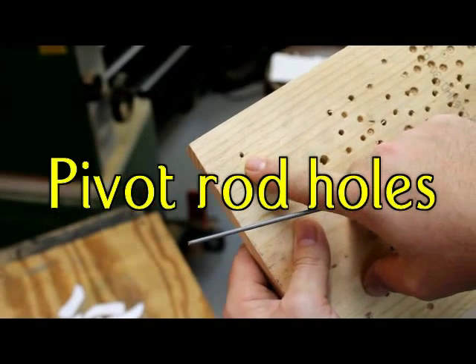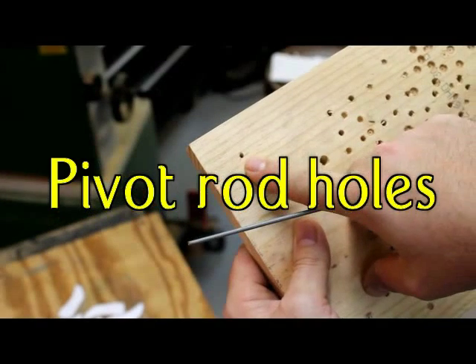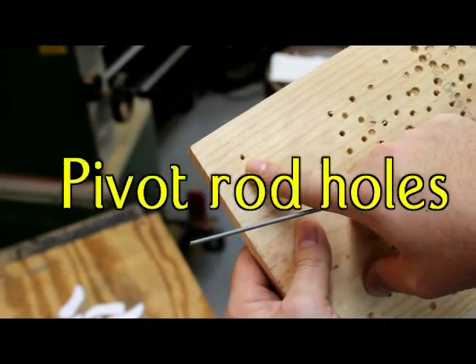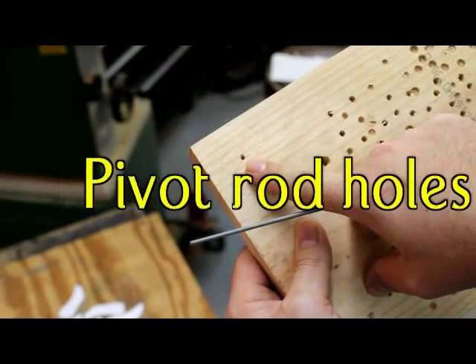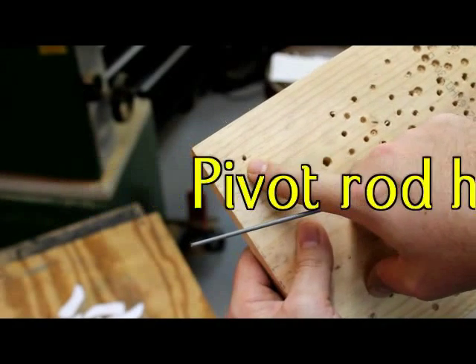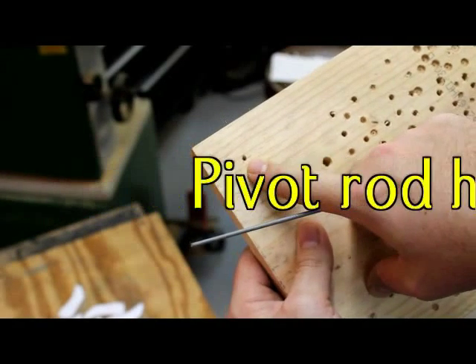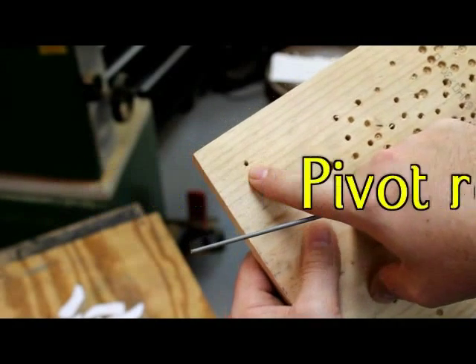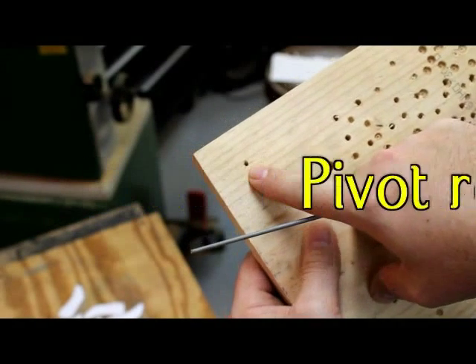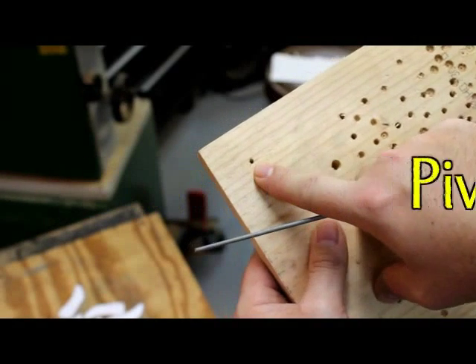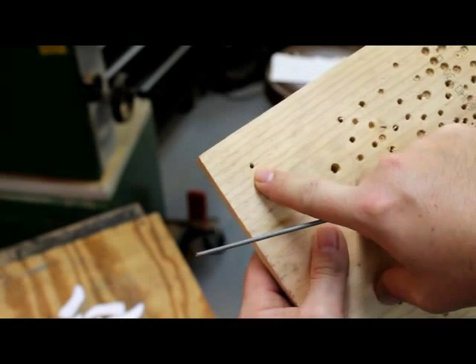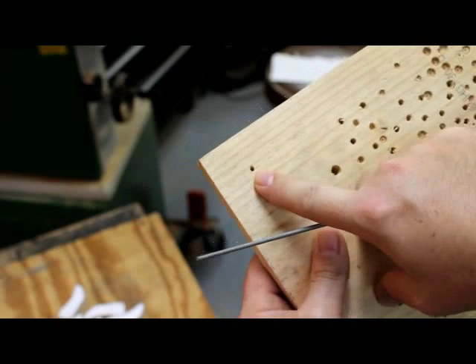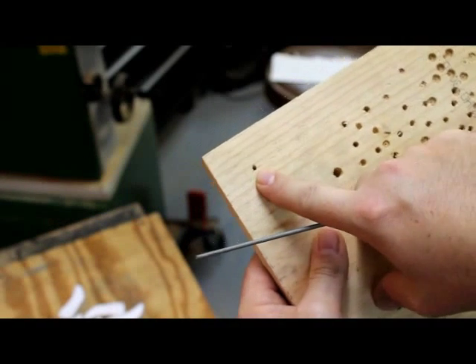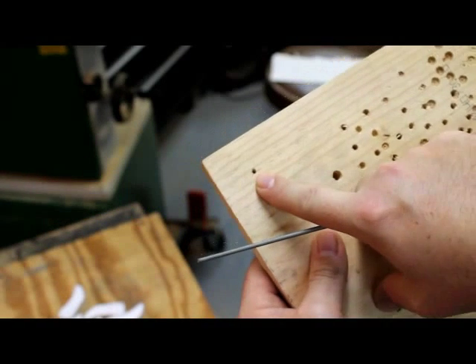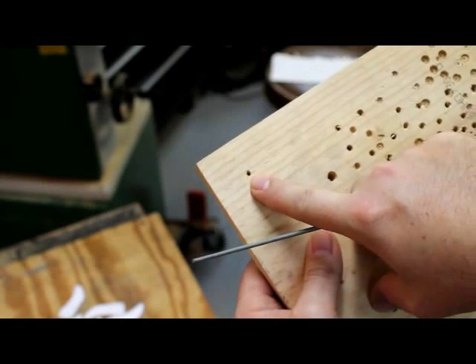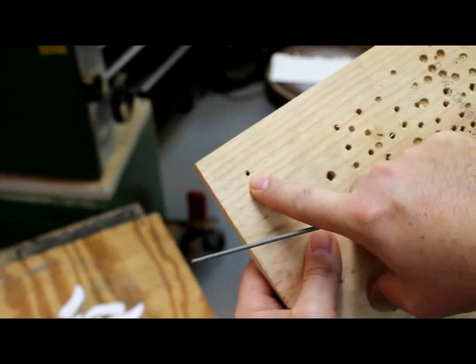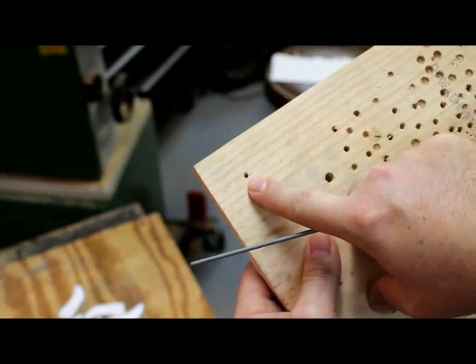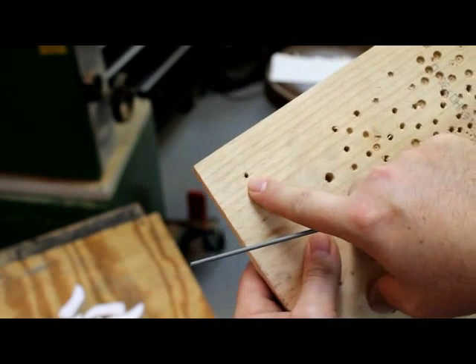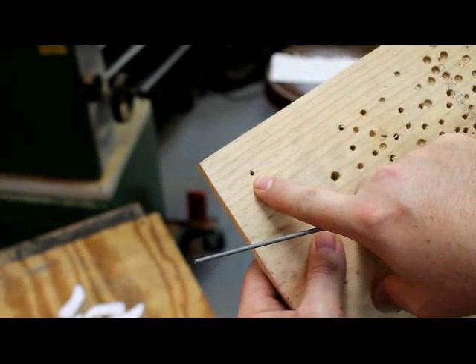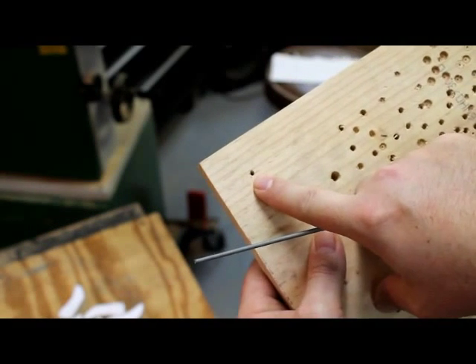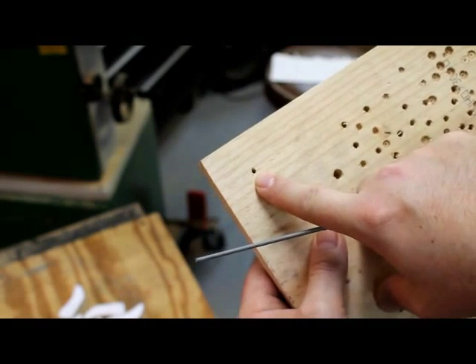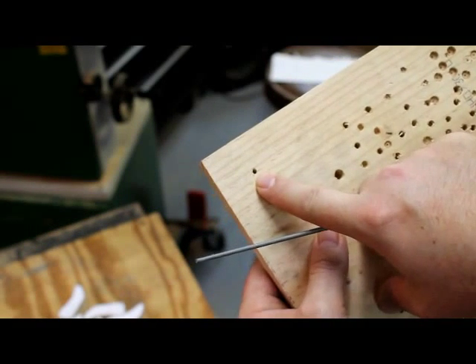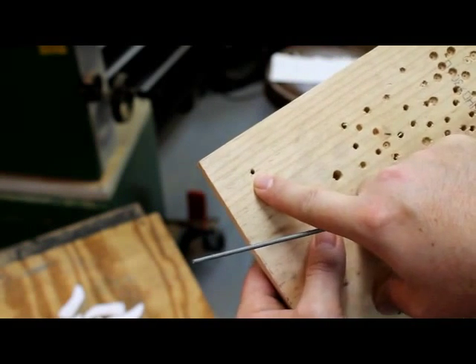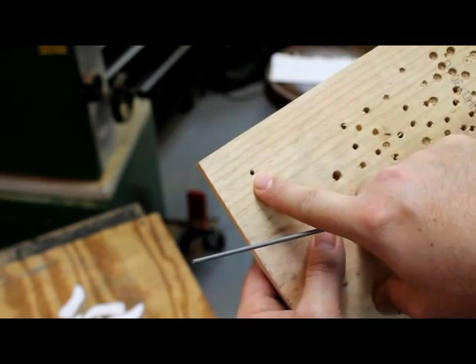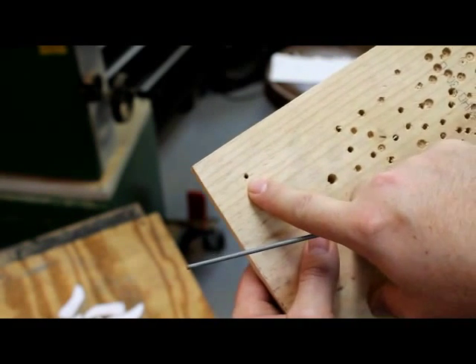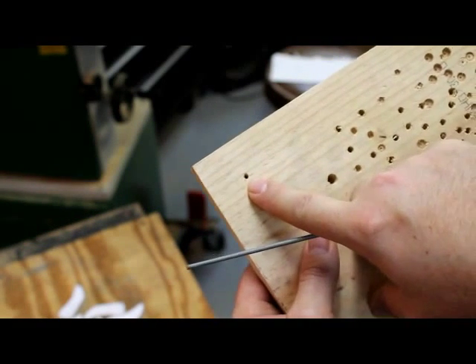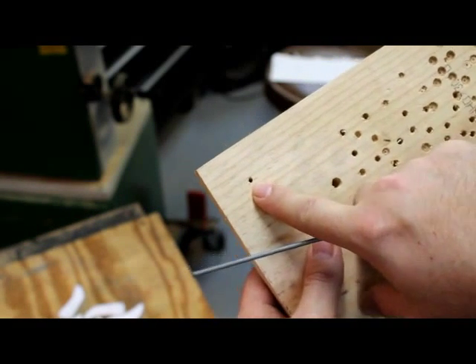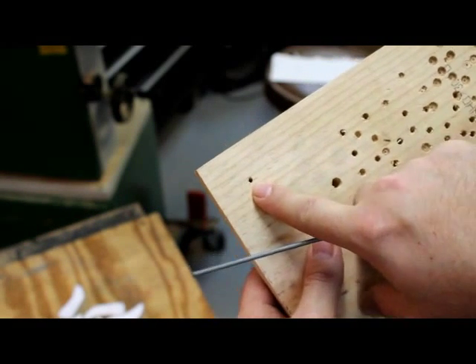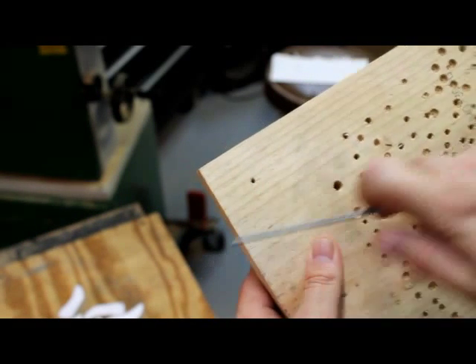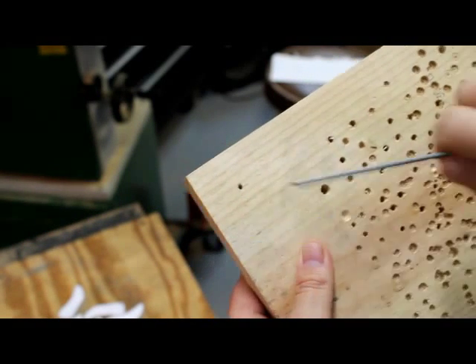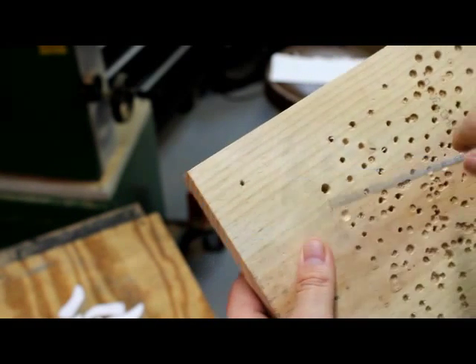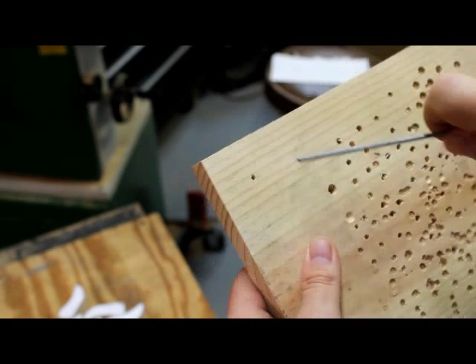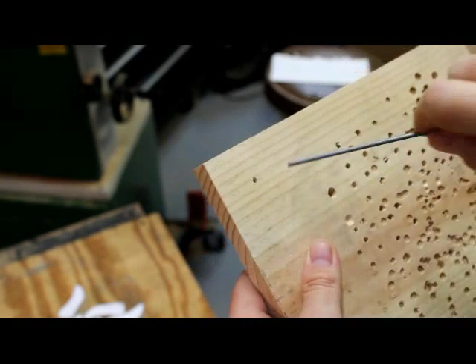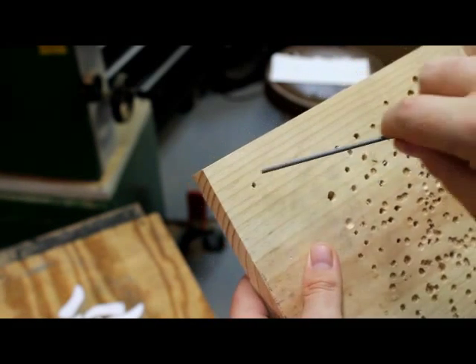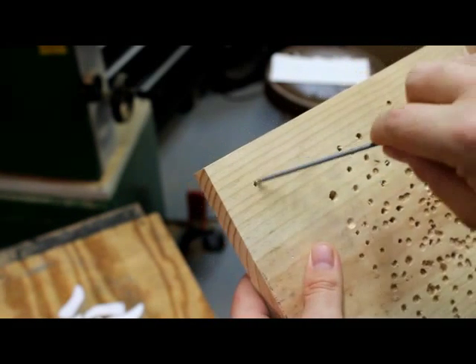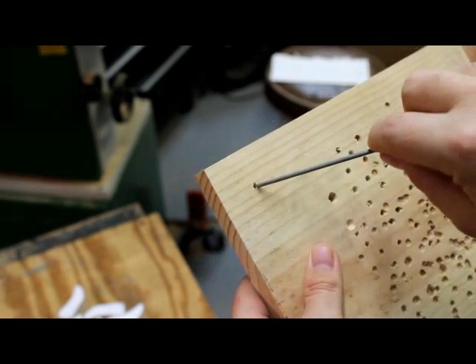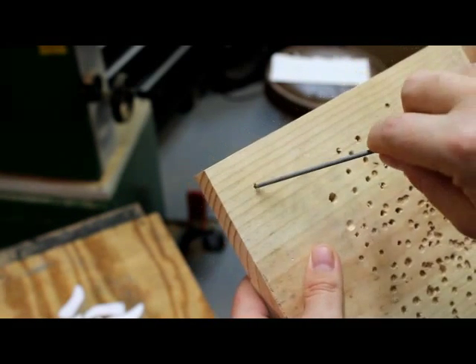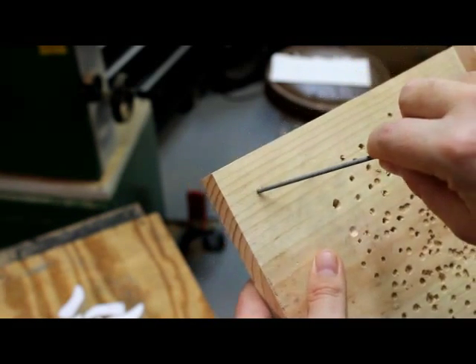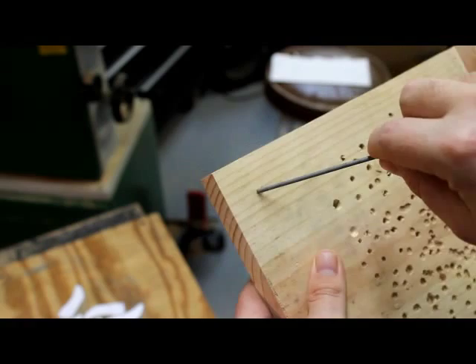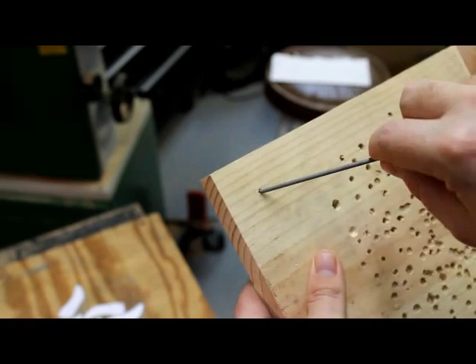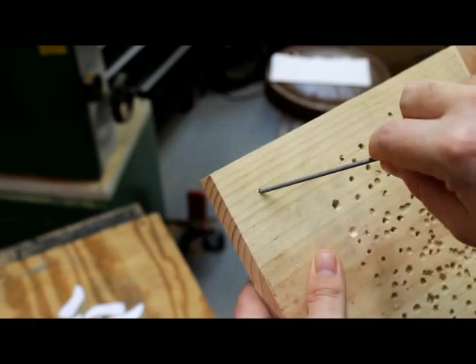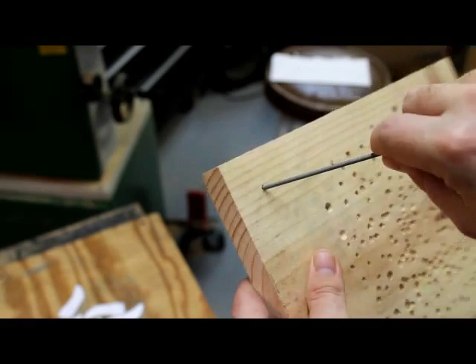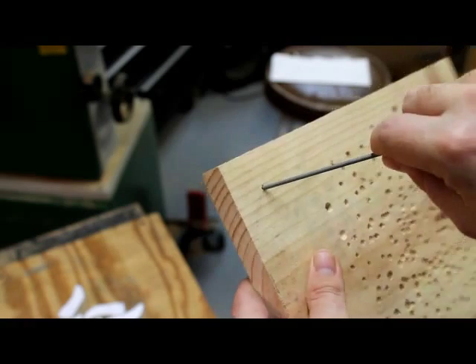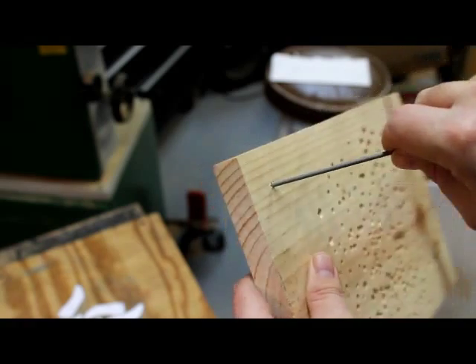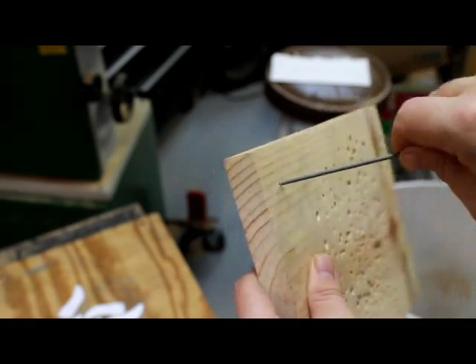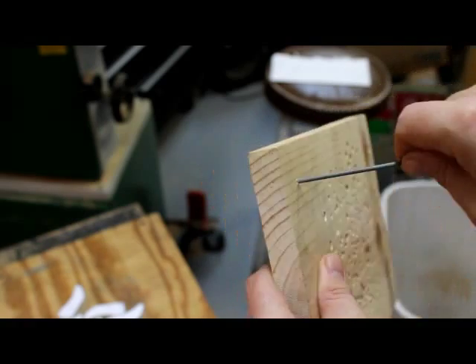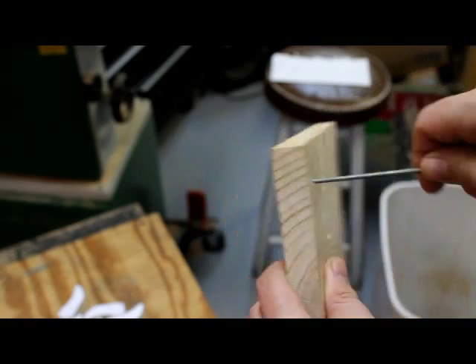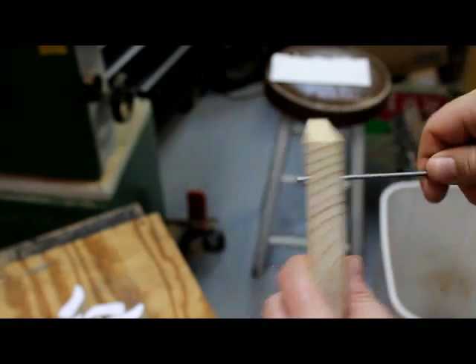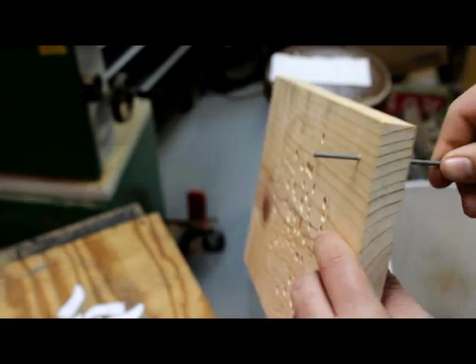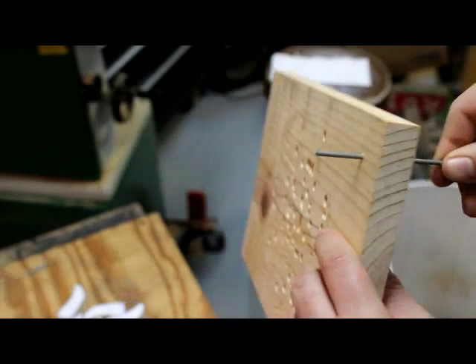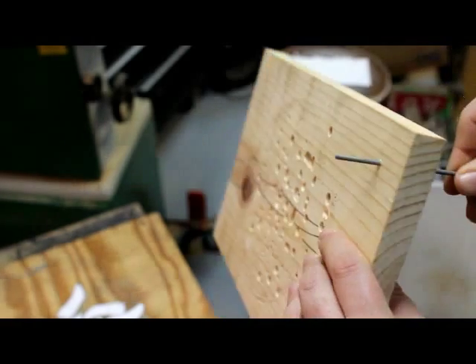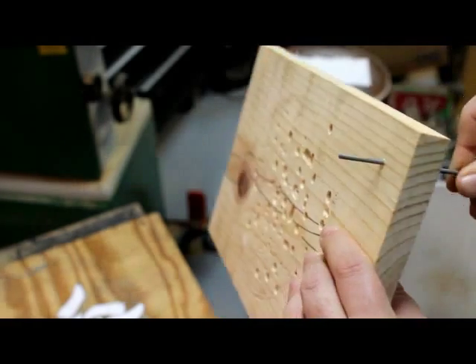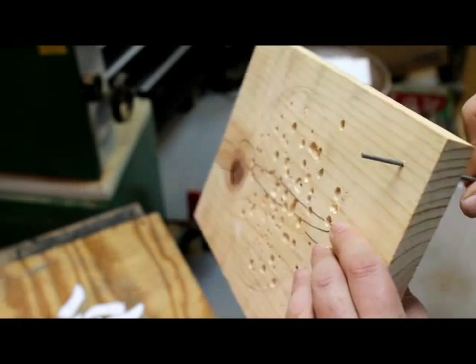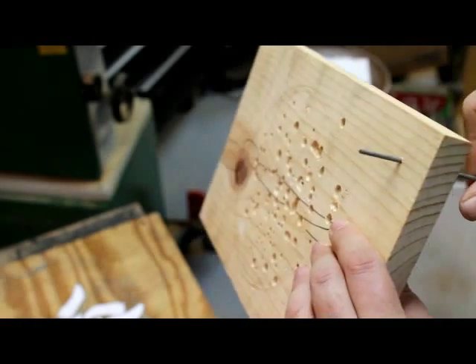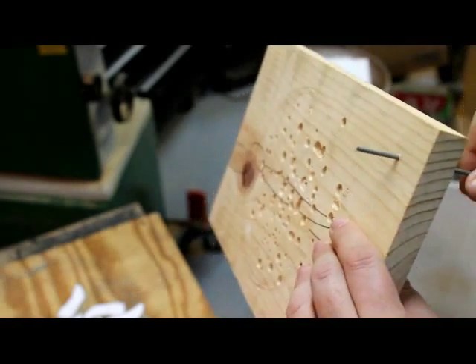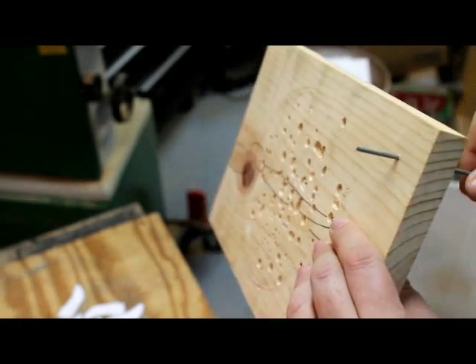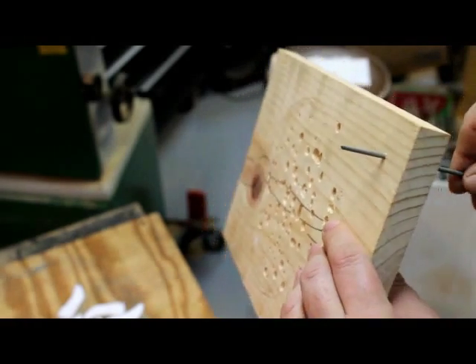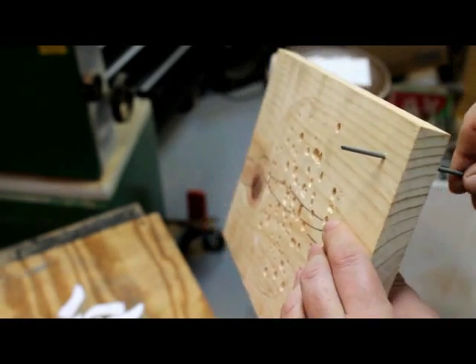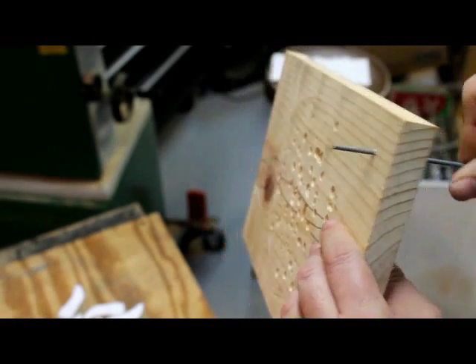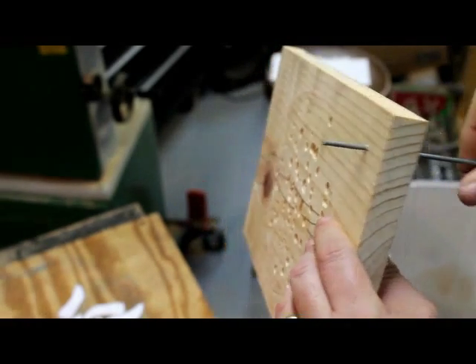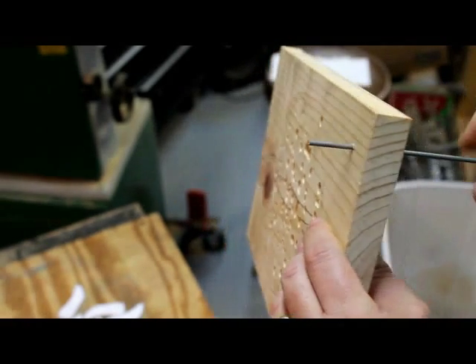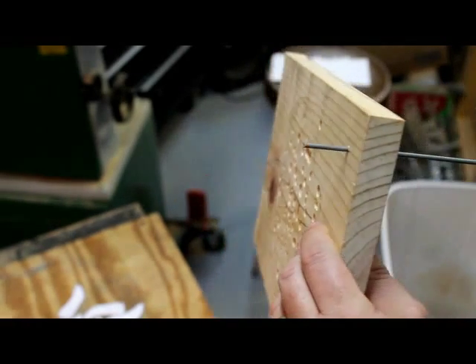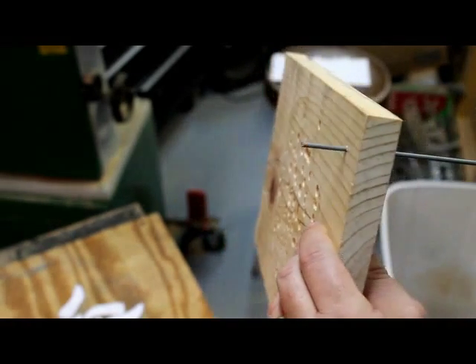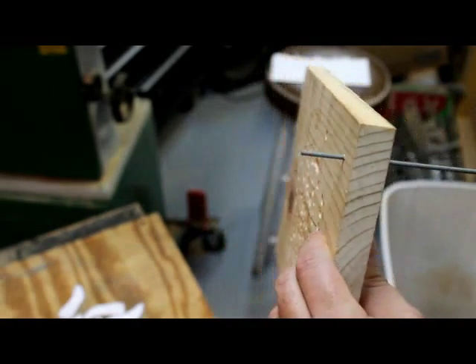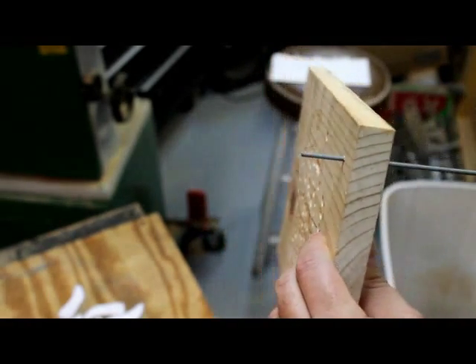I drilled a test hole to make sure that the bit I have in the drill press is the correct size, and it is the exact size that I need.